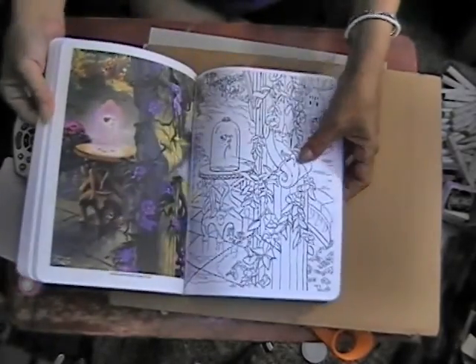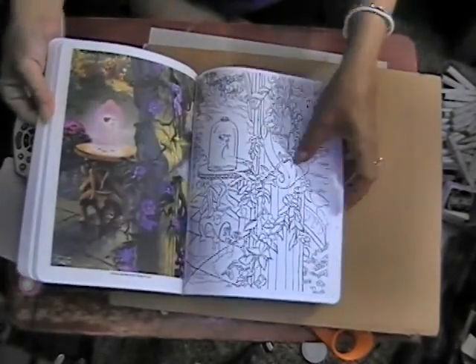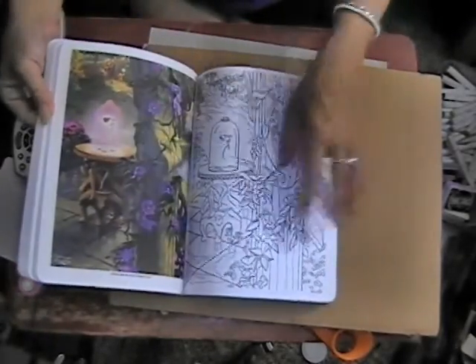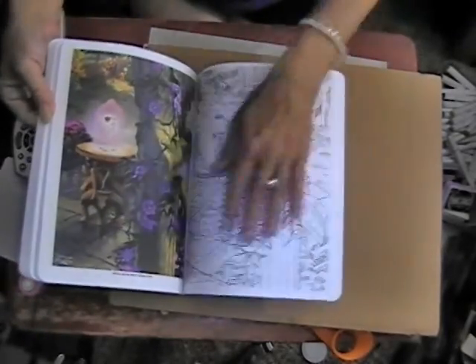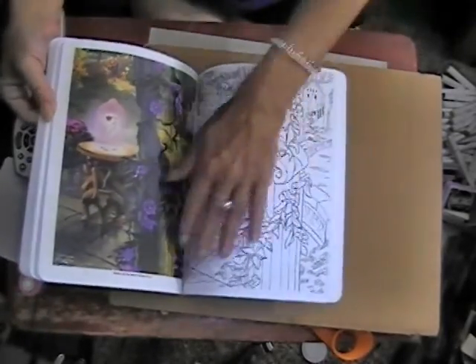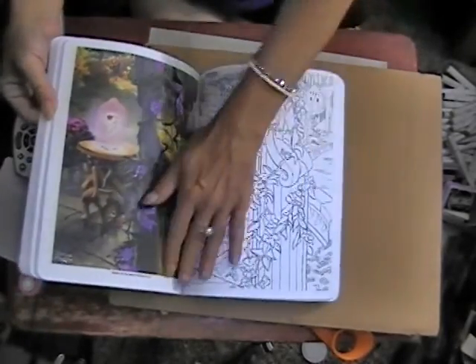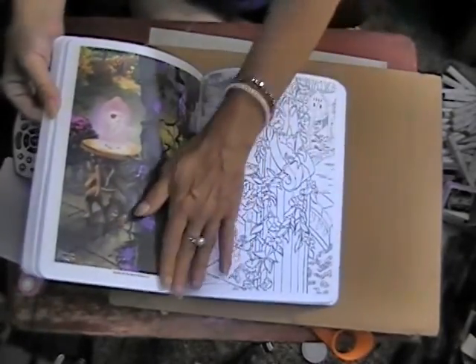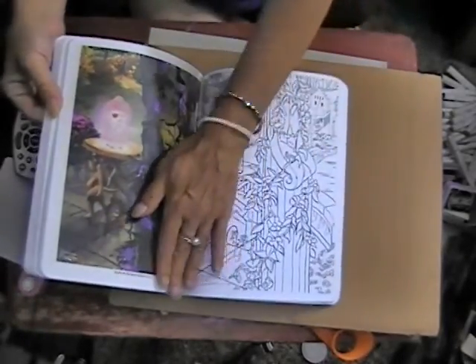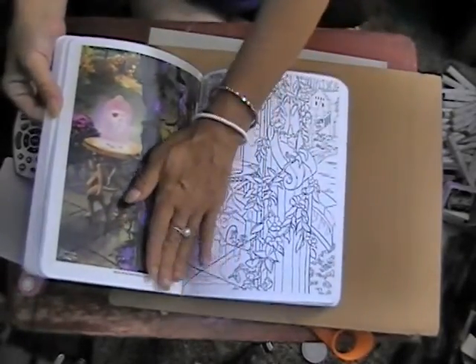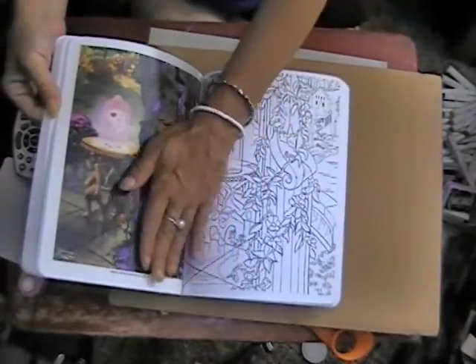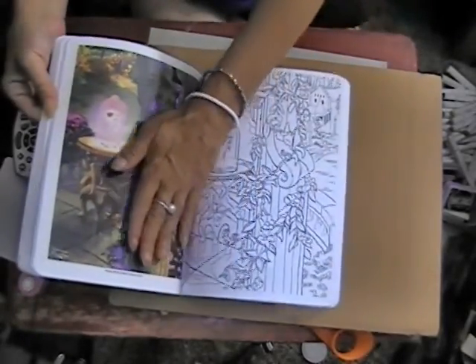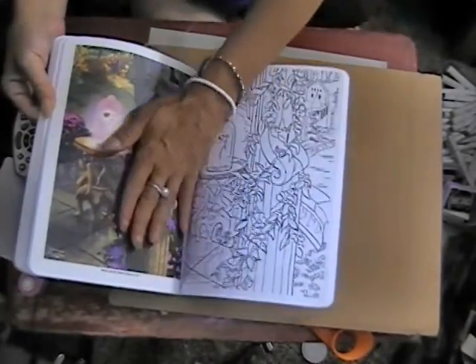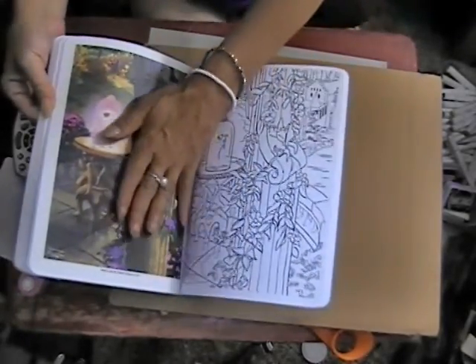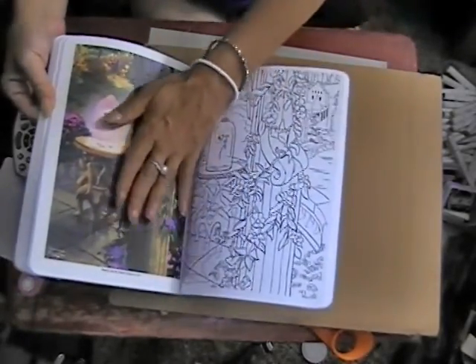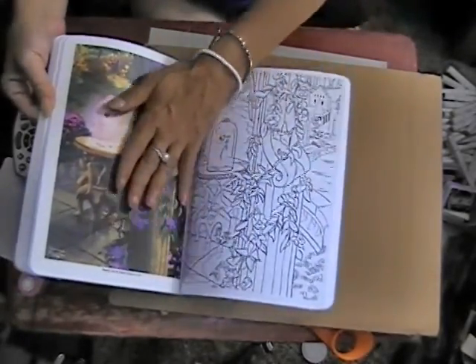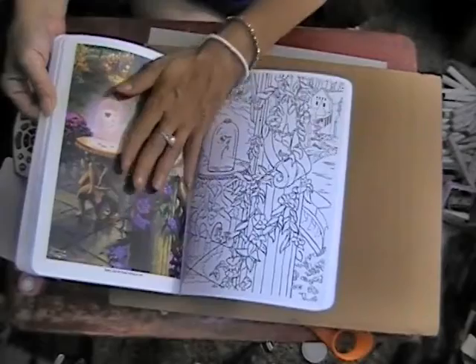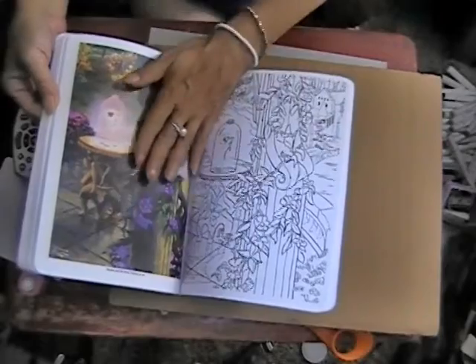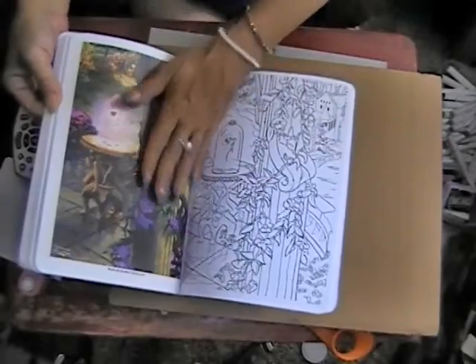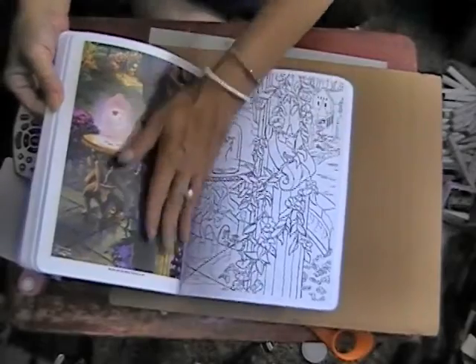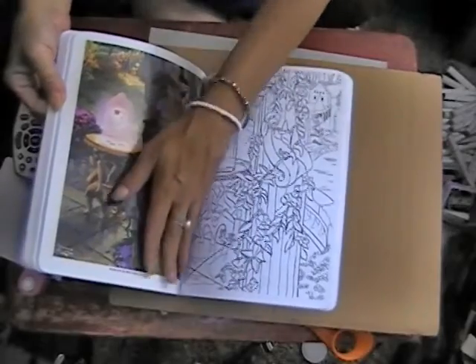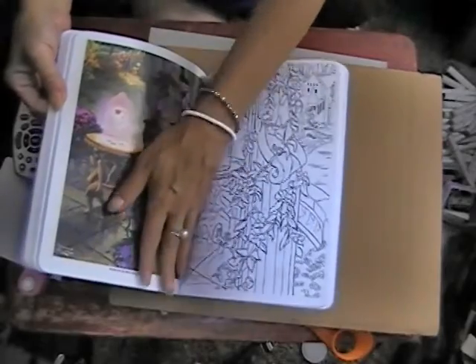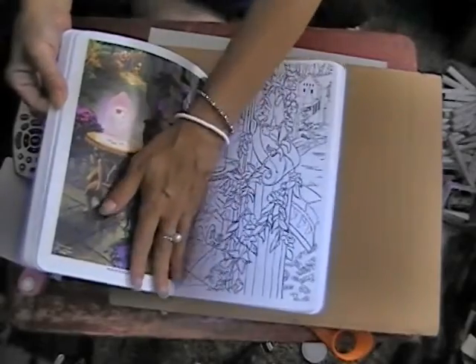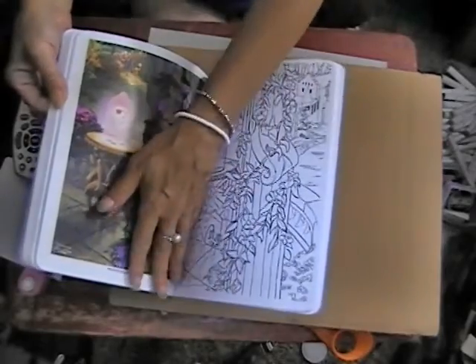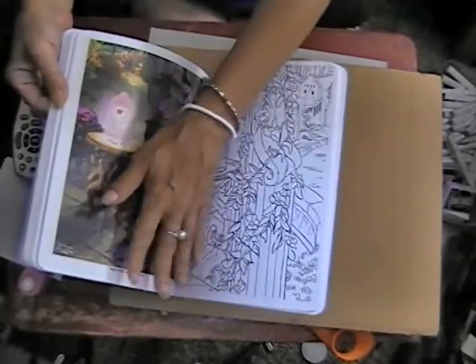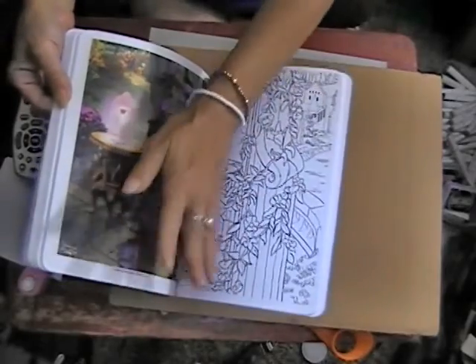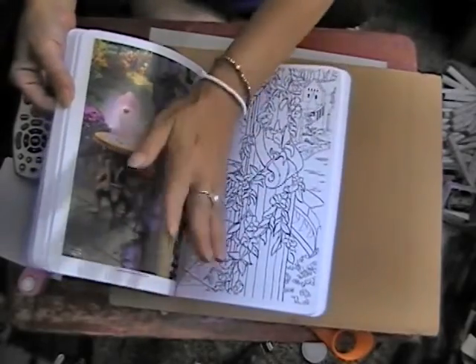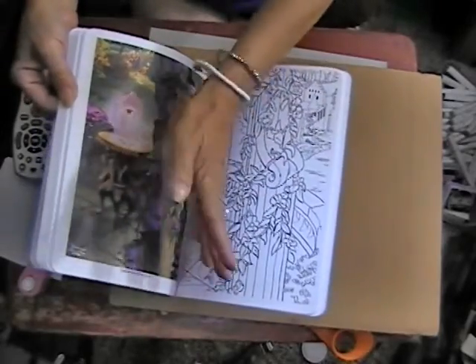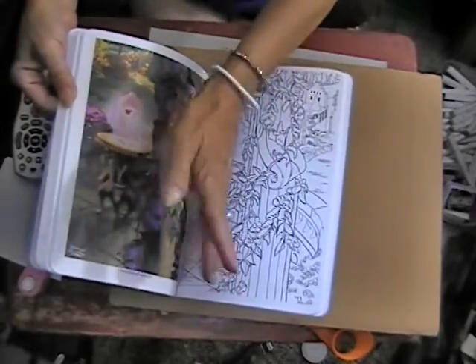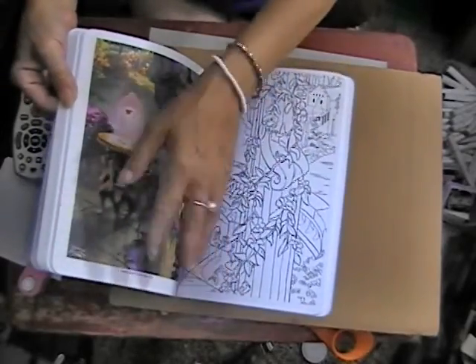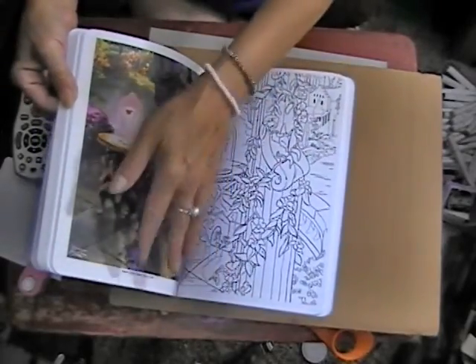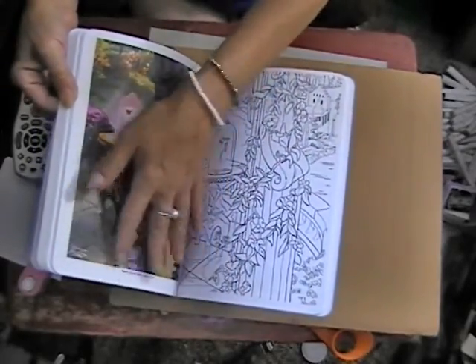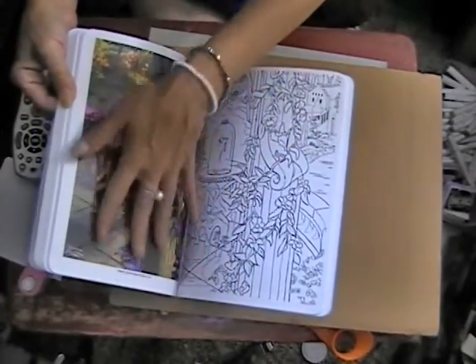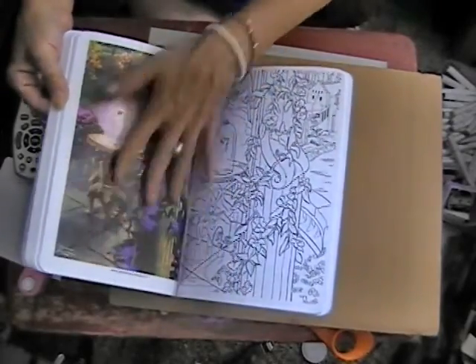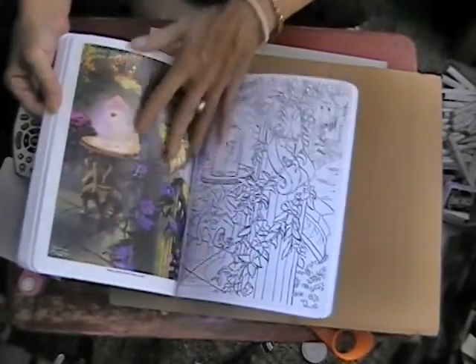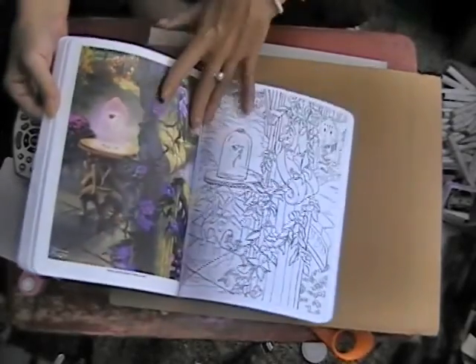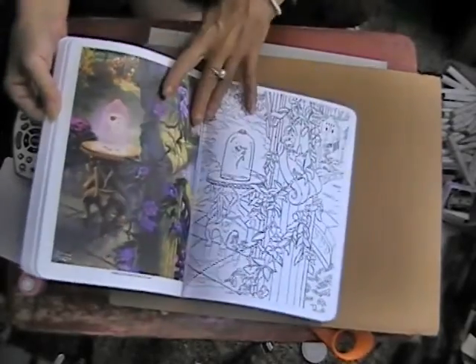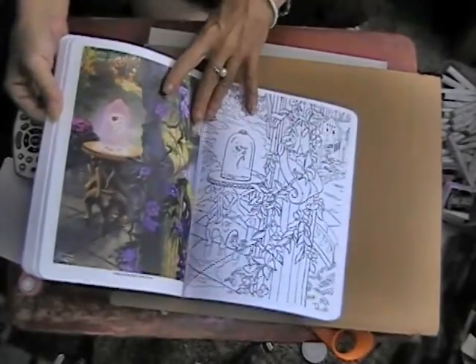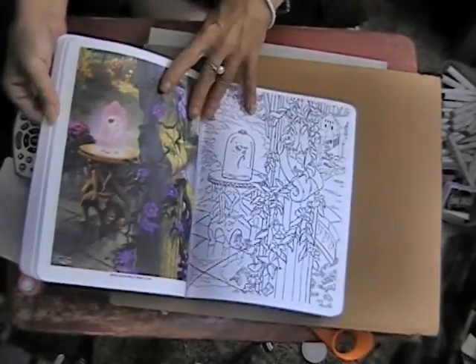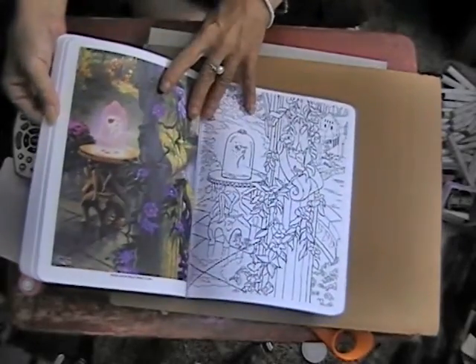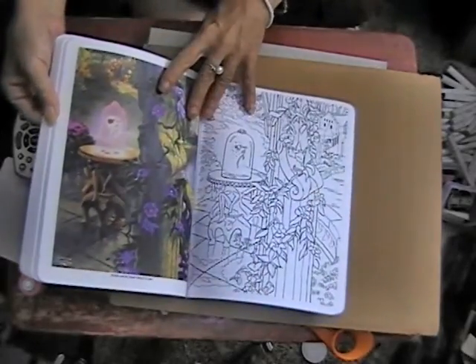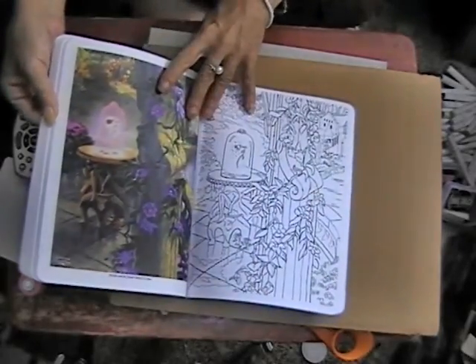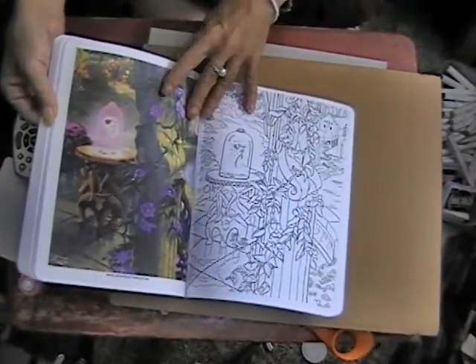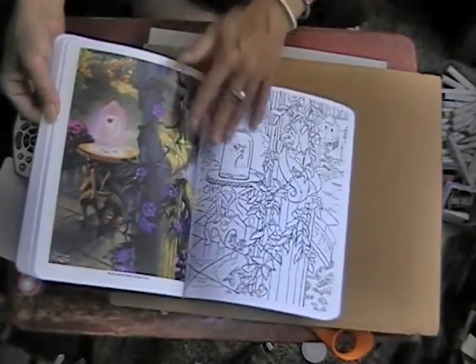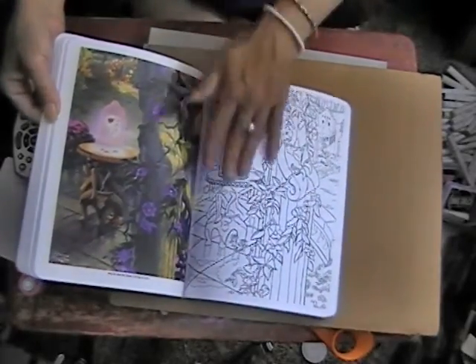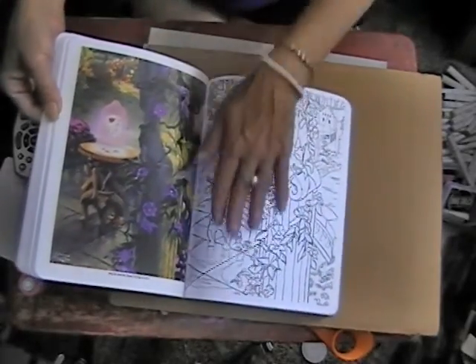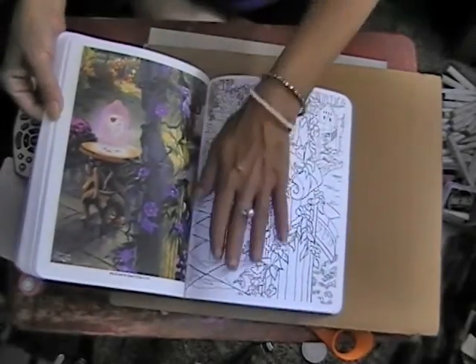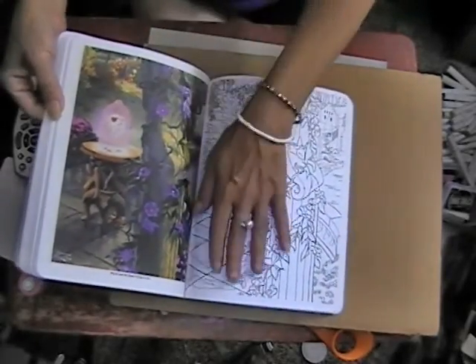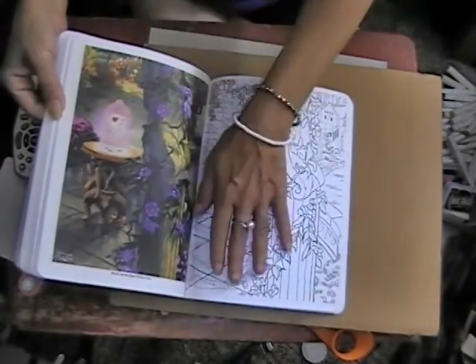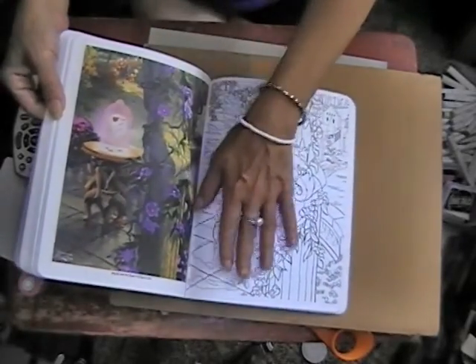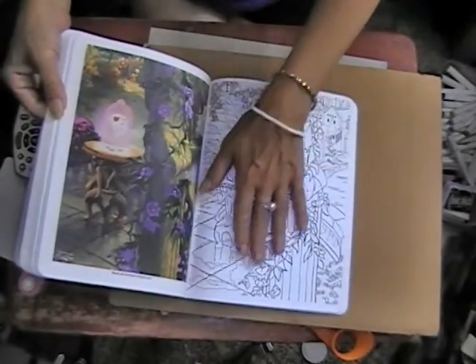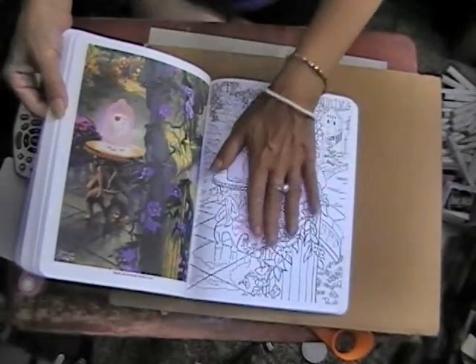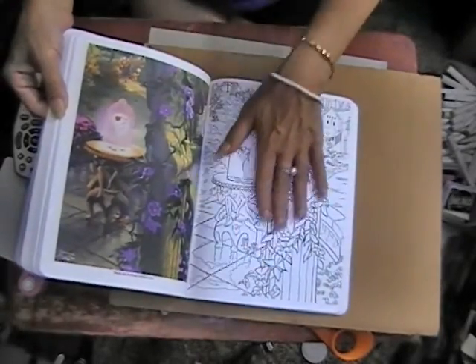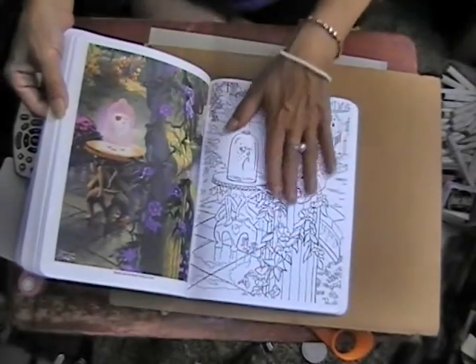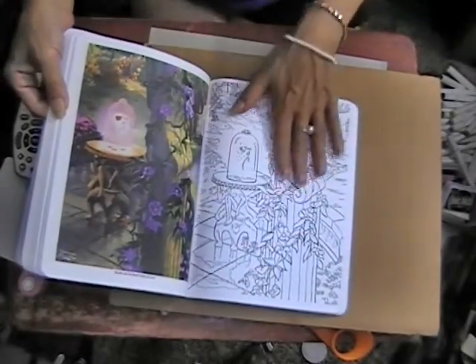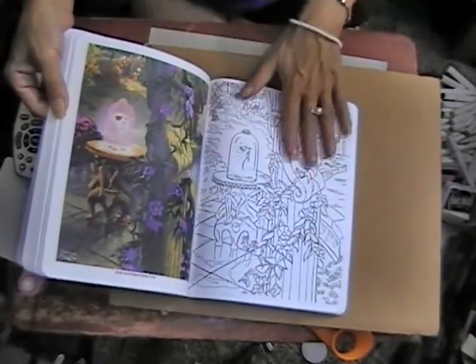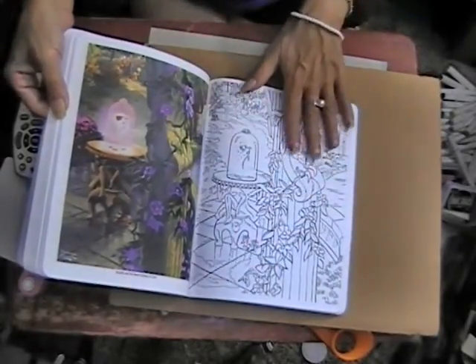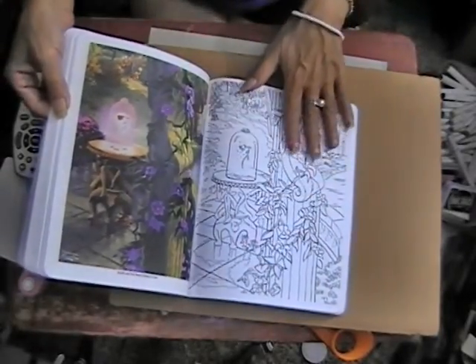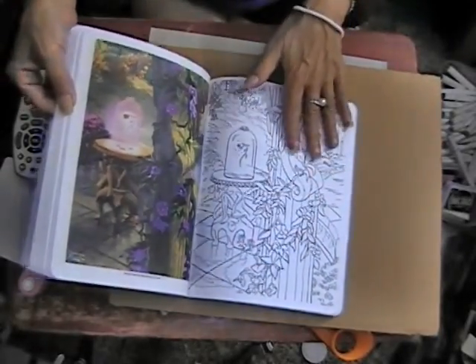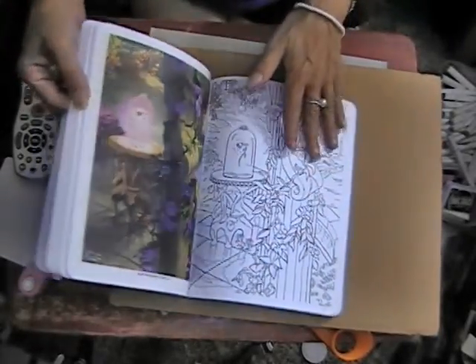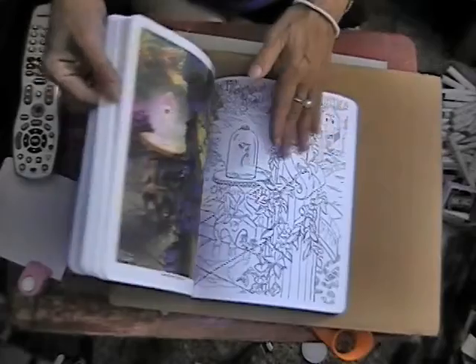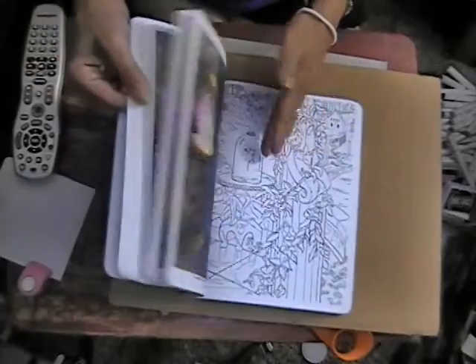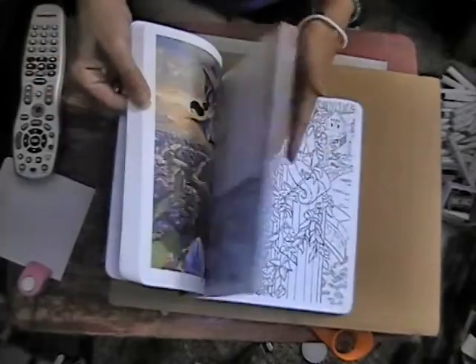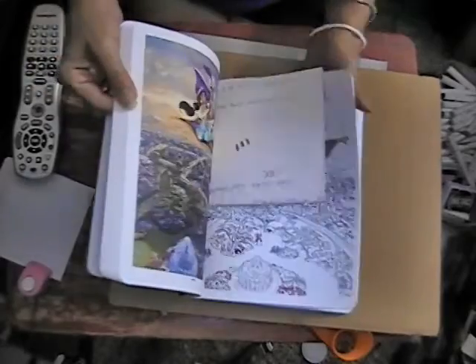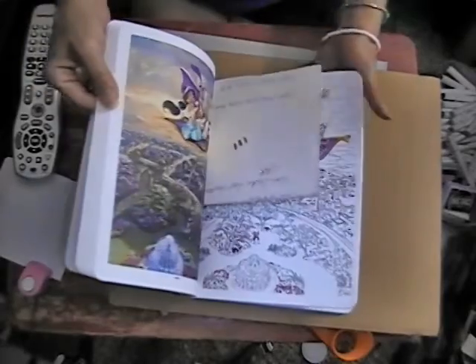It's Kinkade's paintings on one side, and then you can color it on the other side.